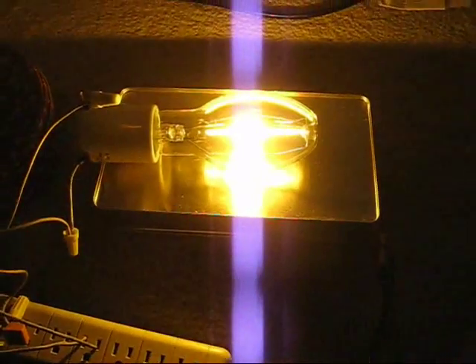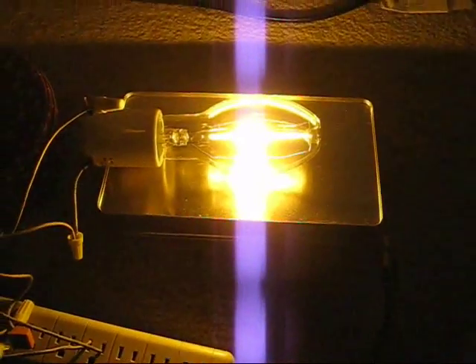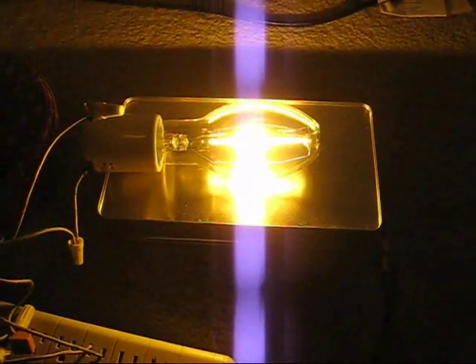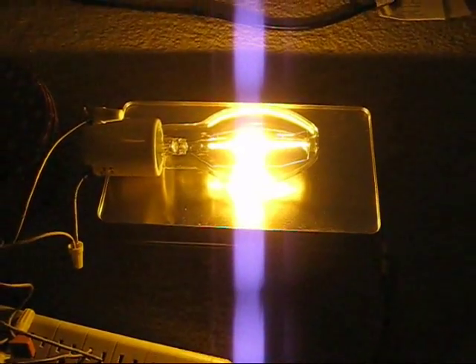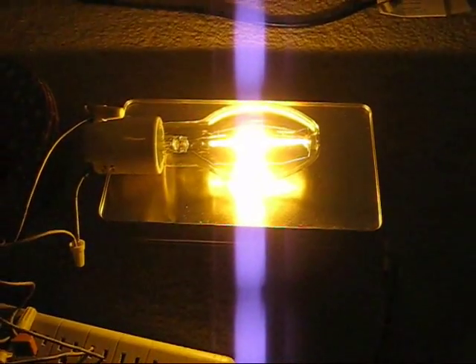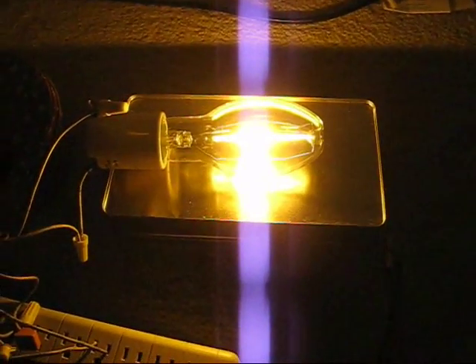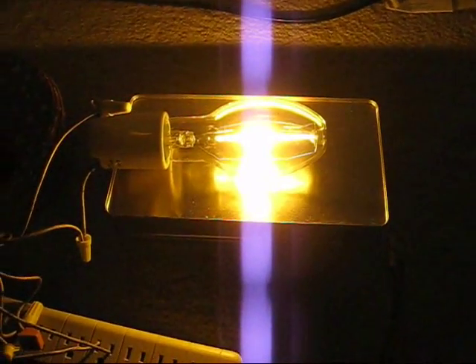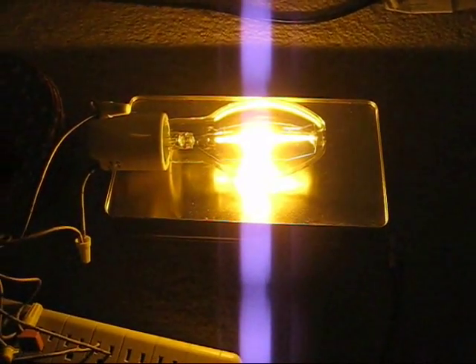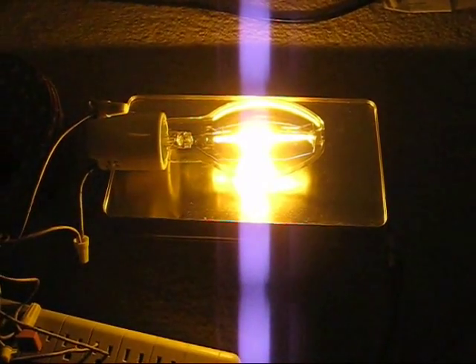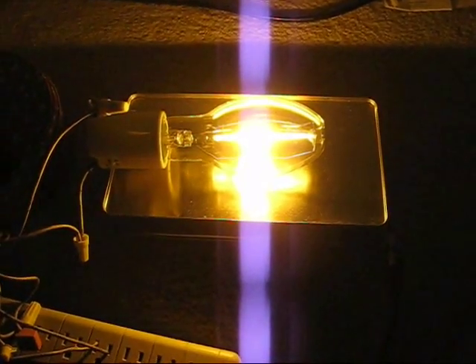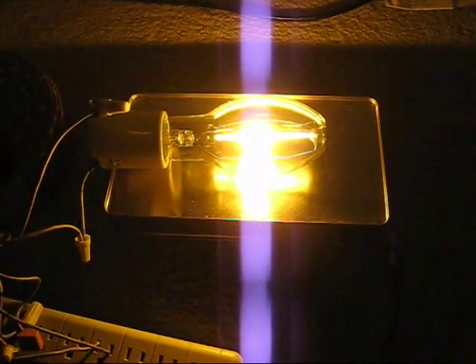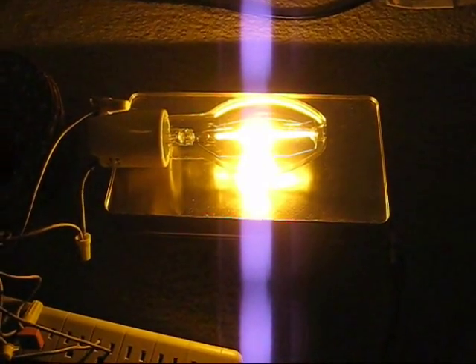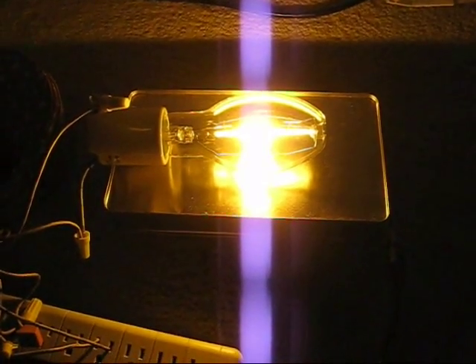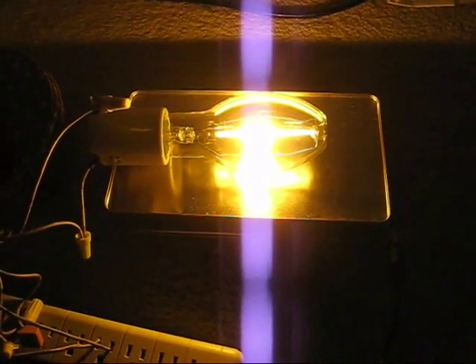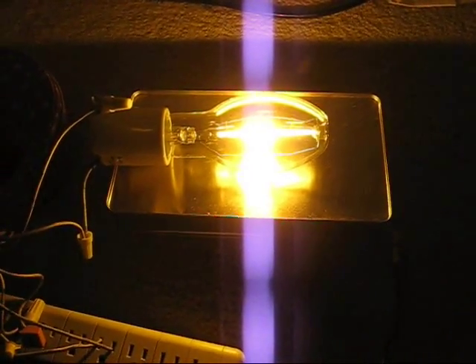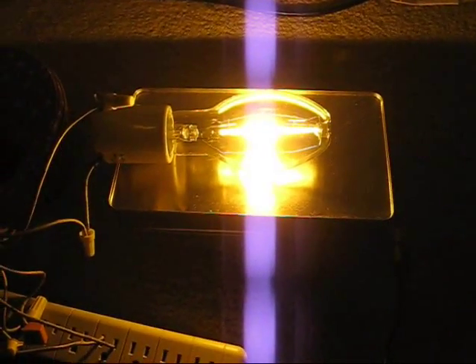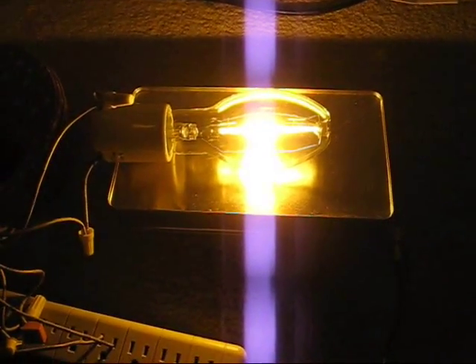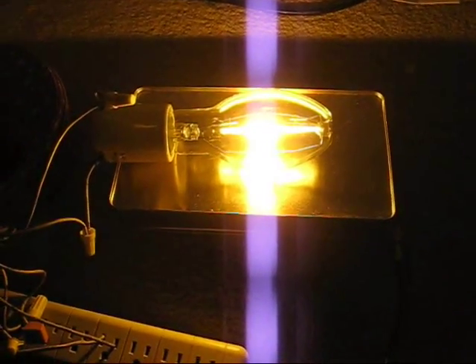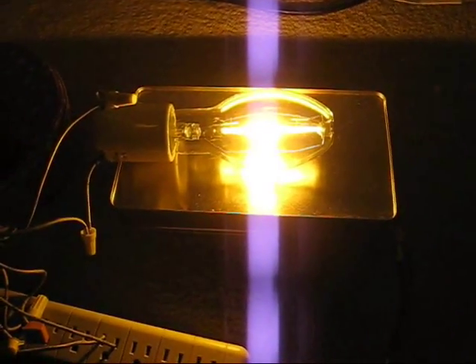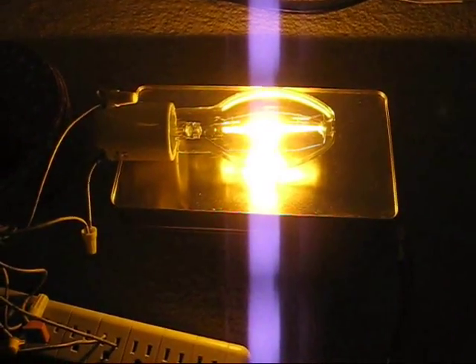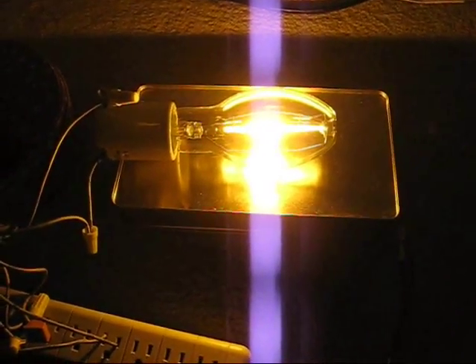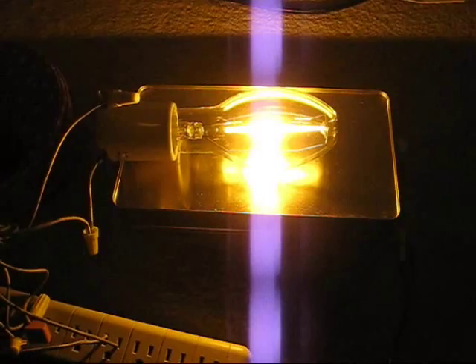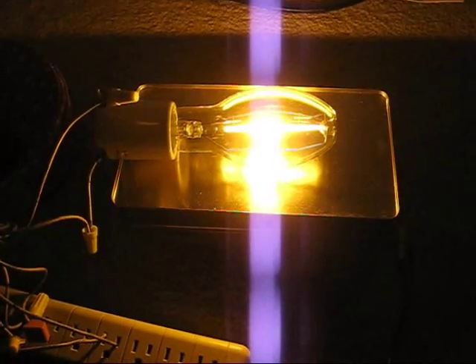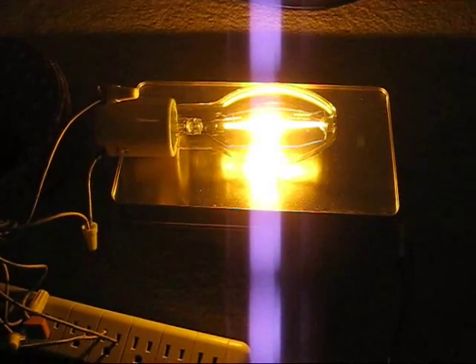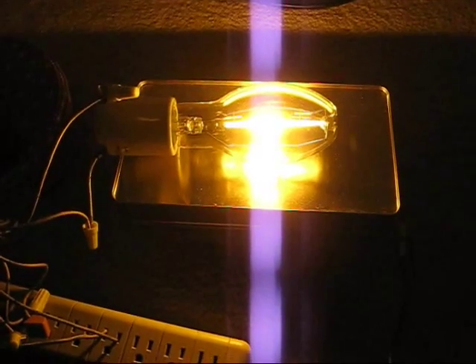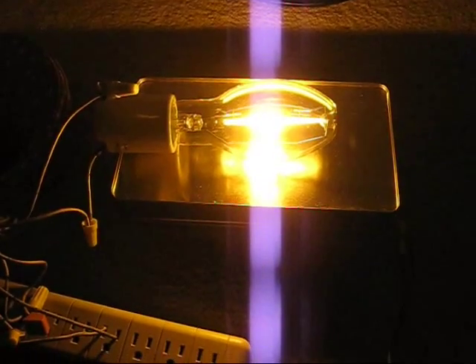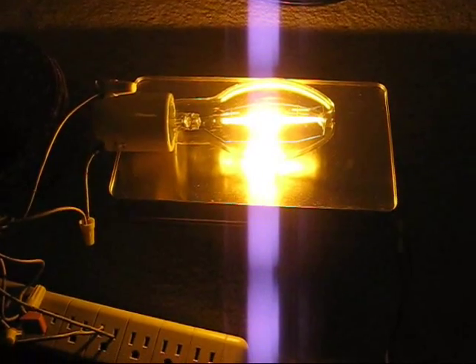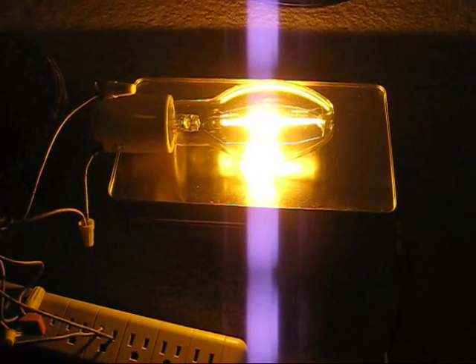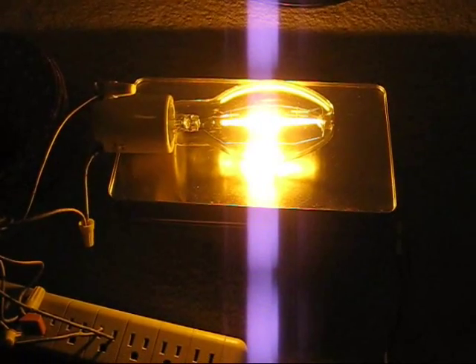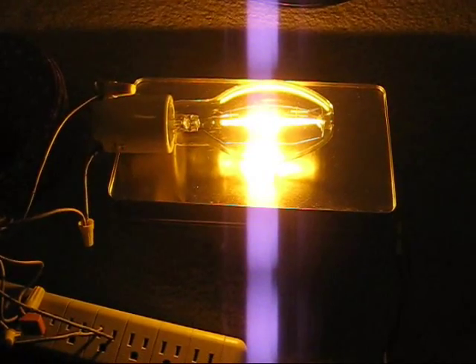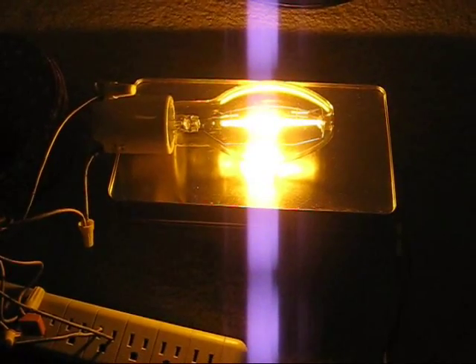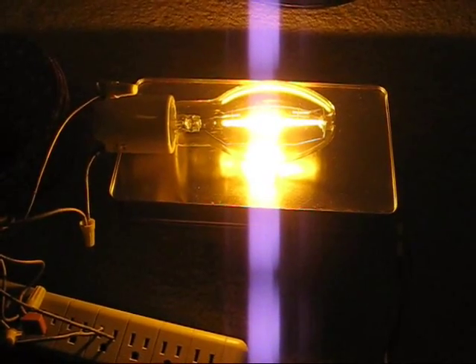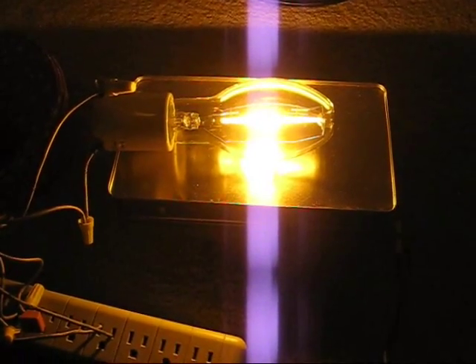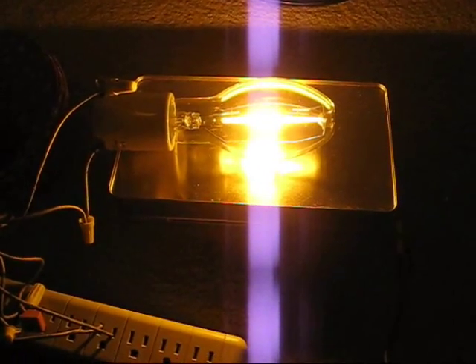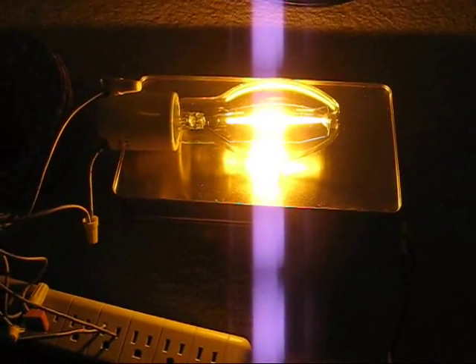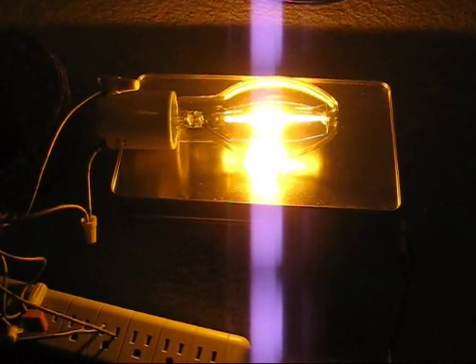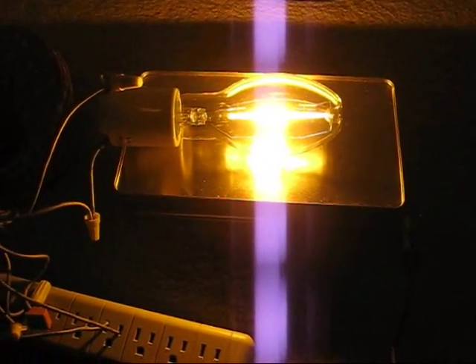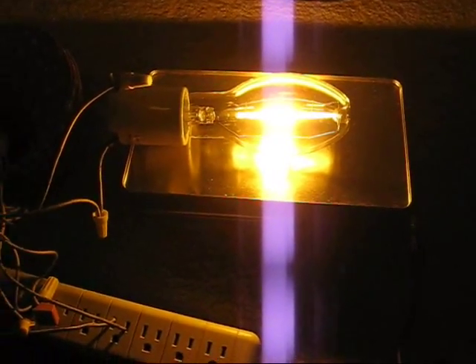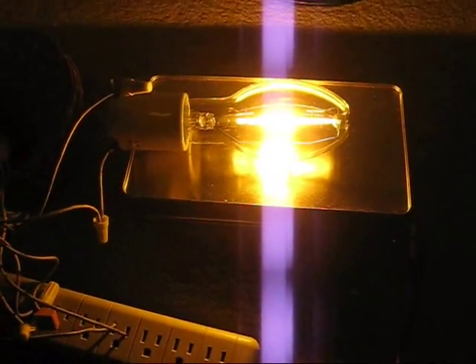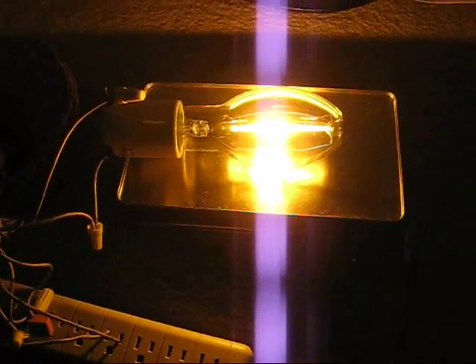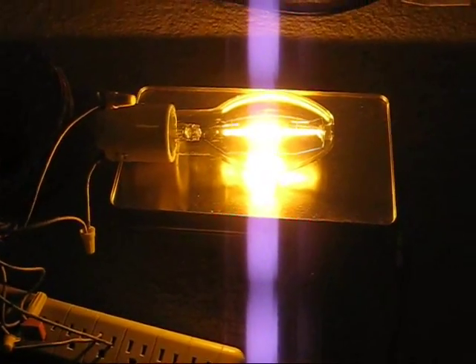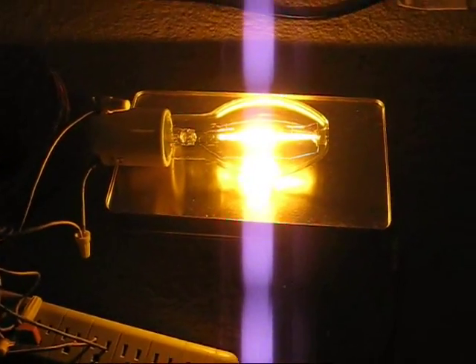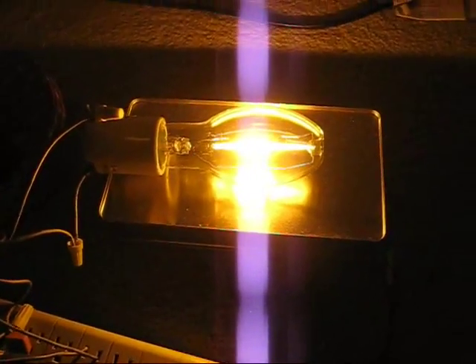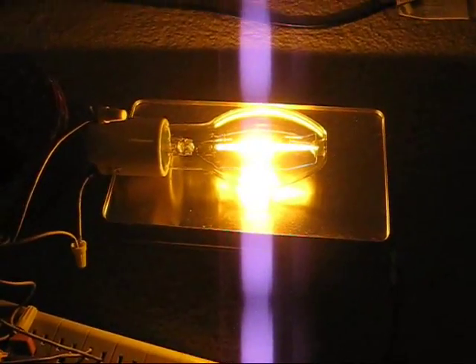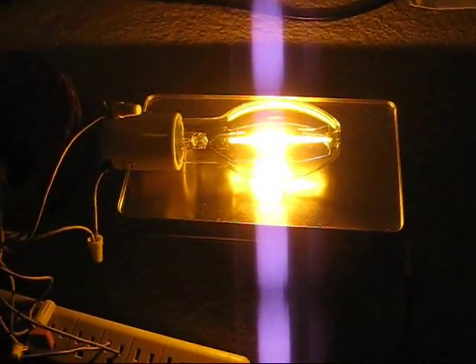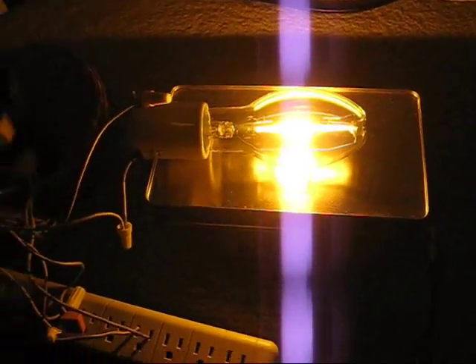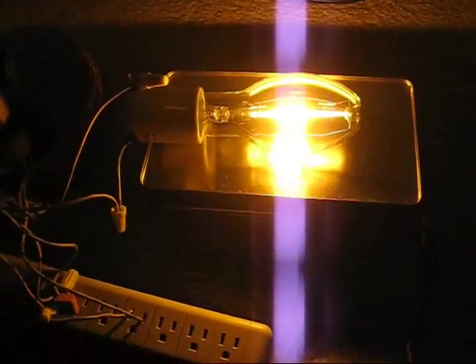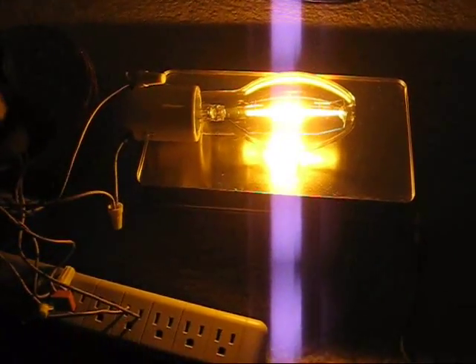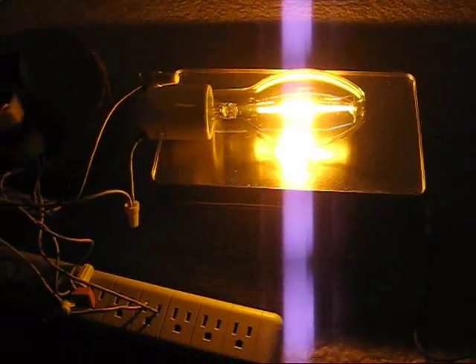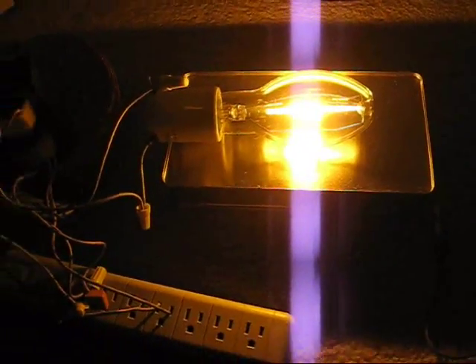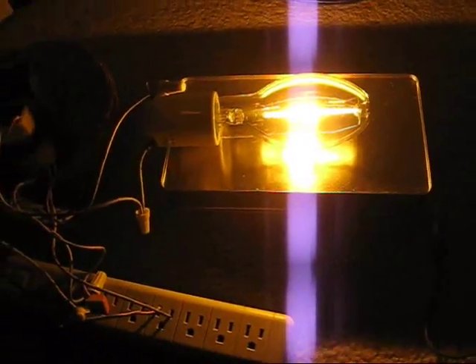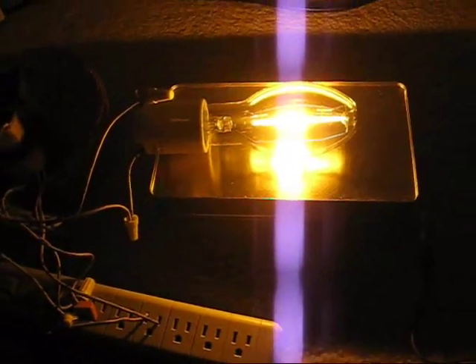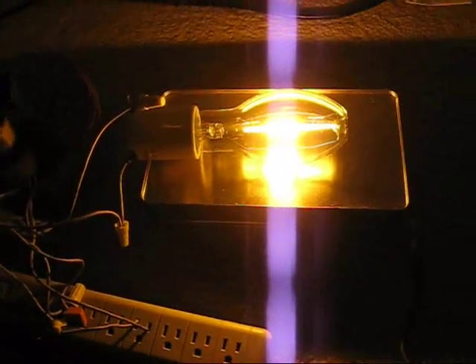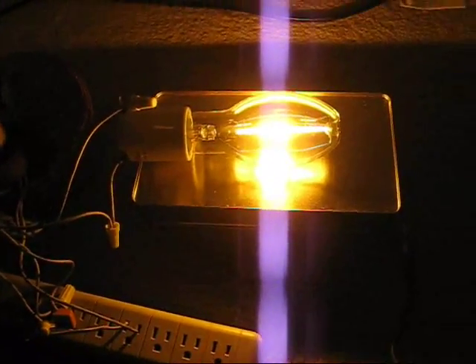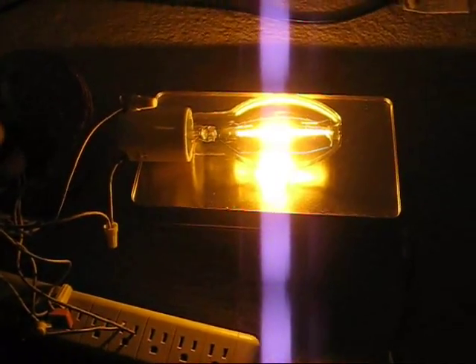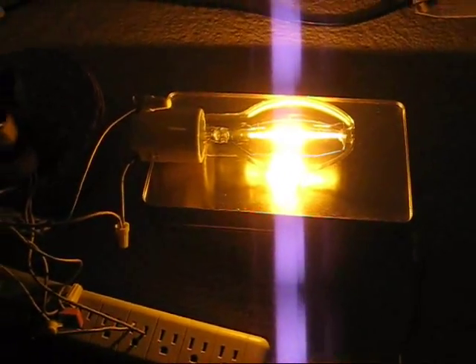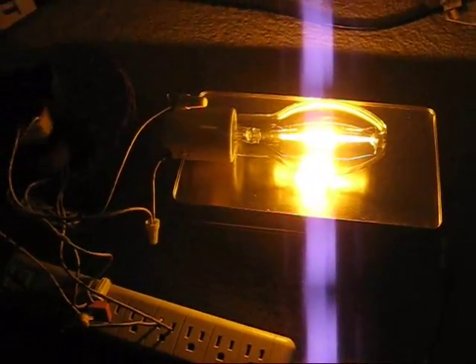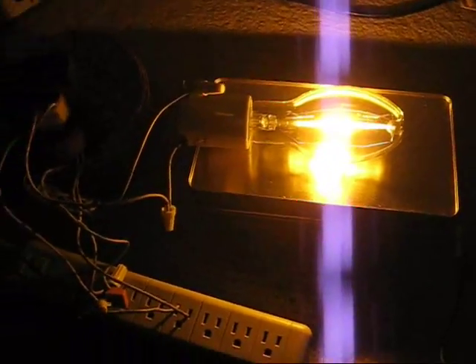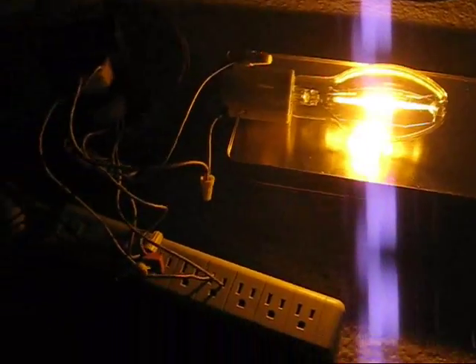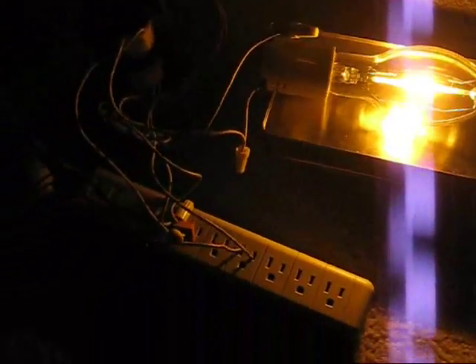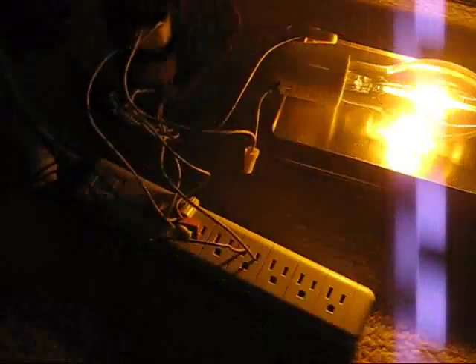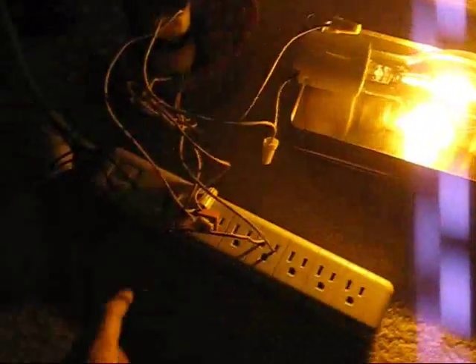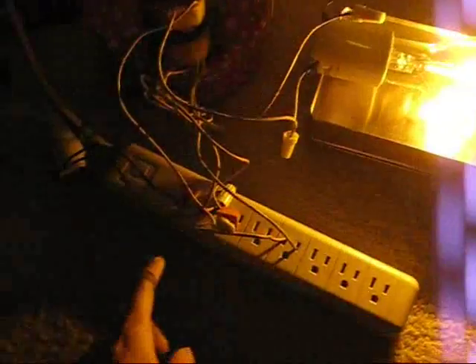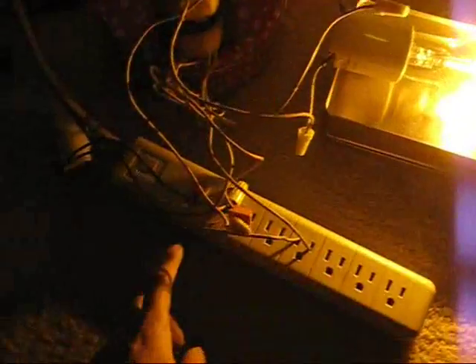I let the lamp warm up to full brightness for a few minutes. I'm going to try to do a hot restart.